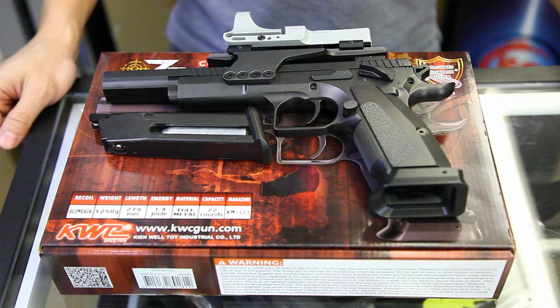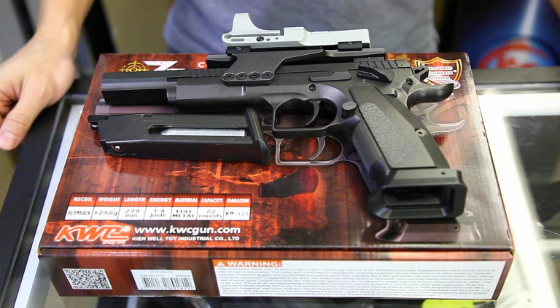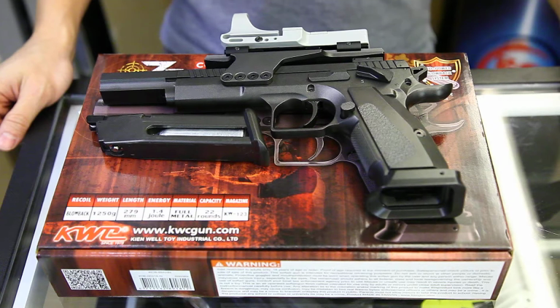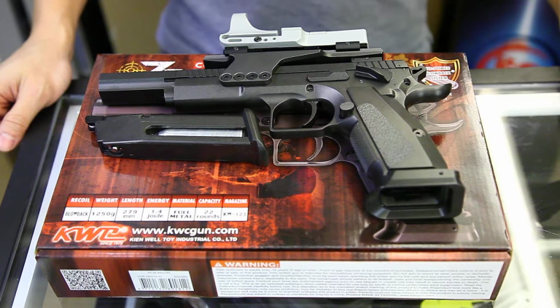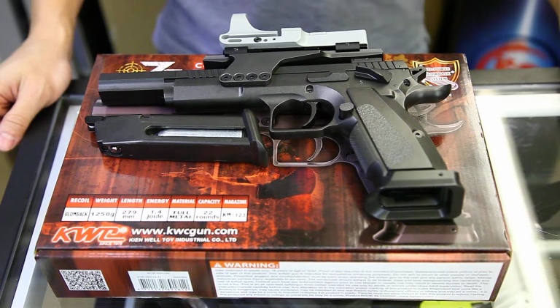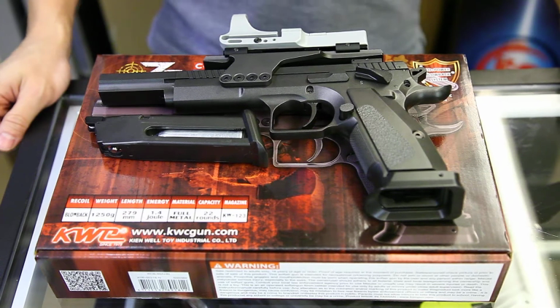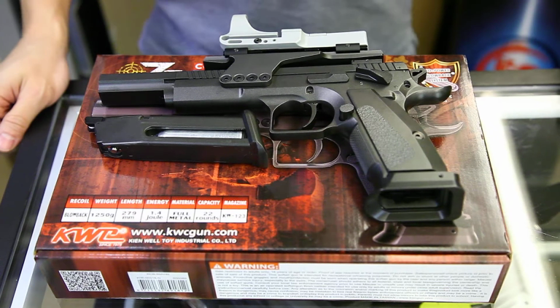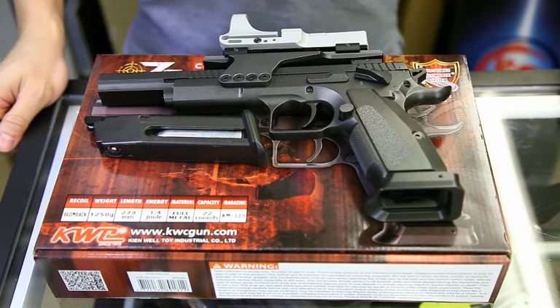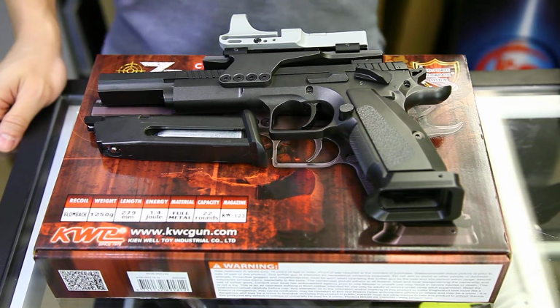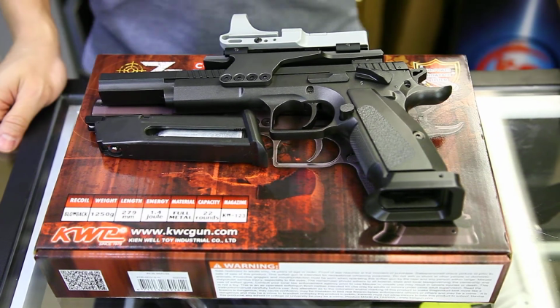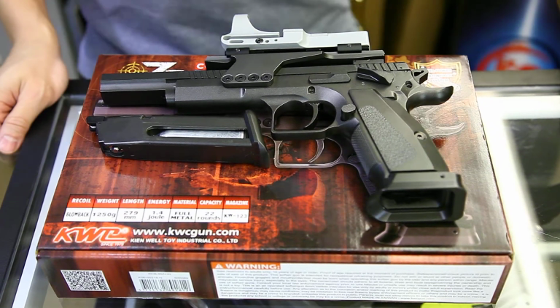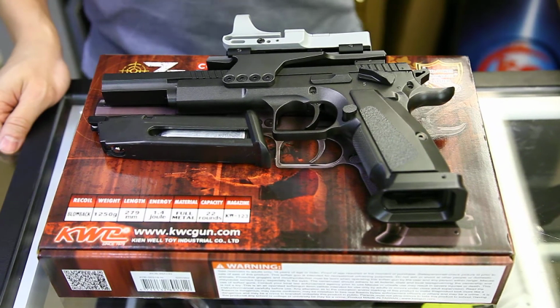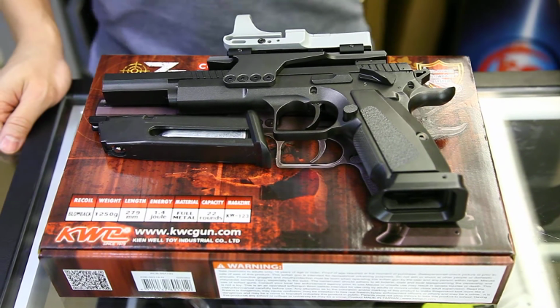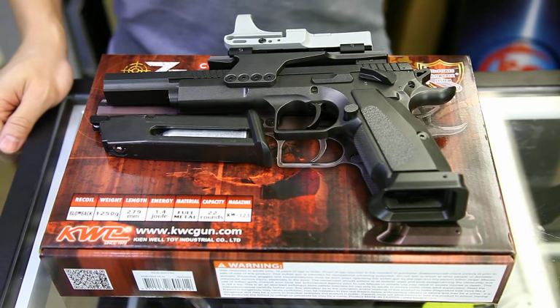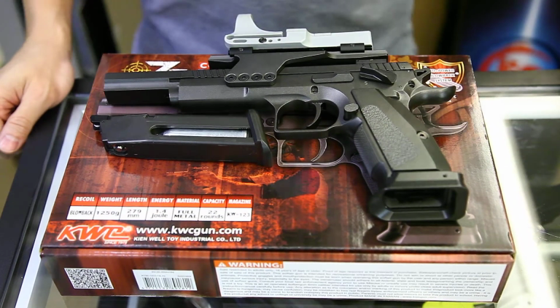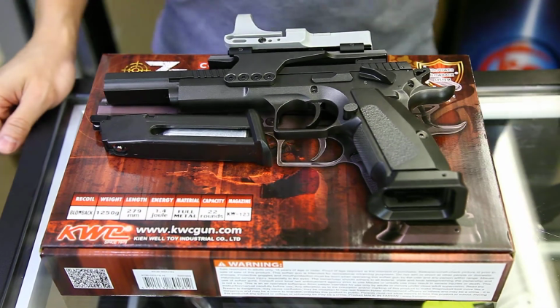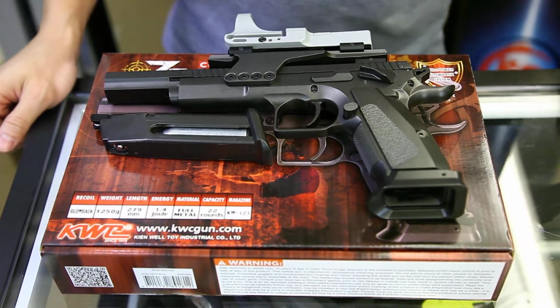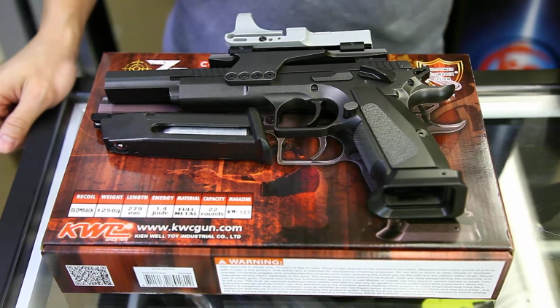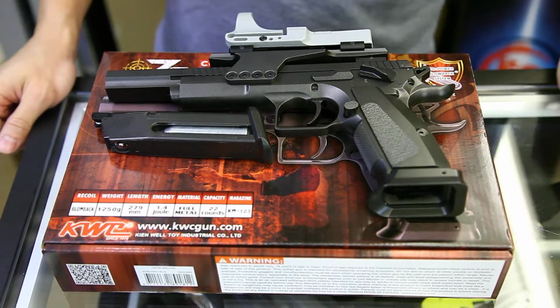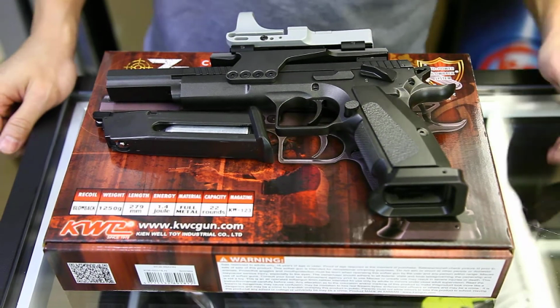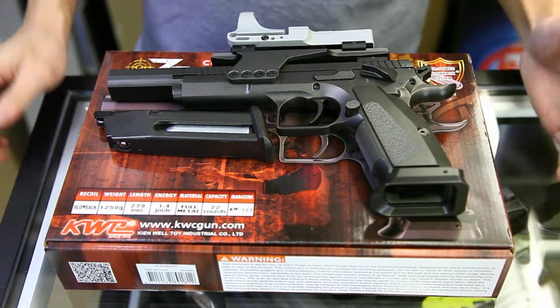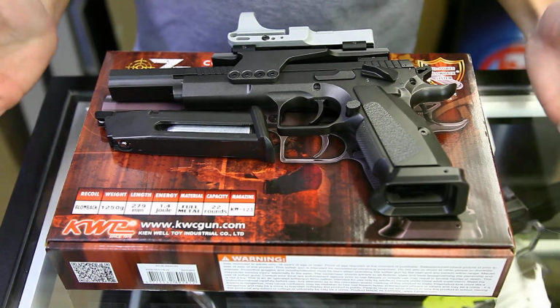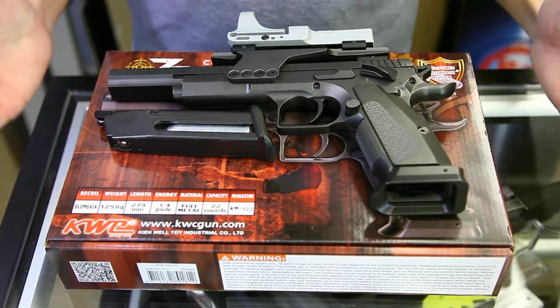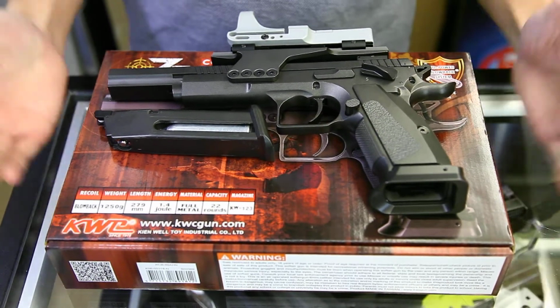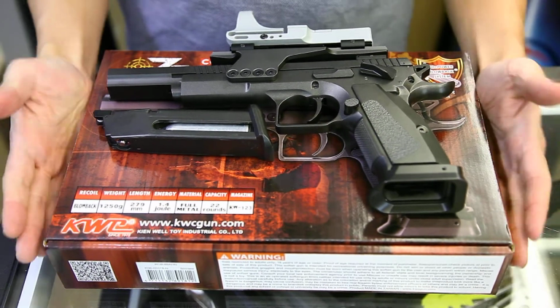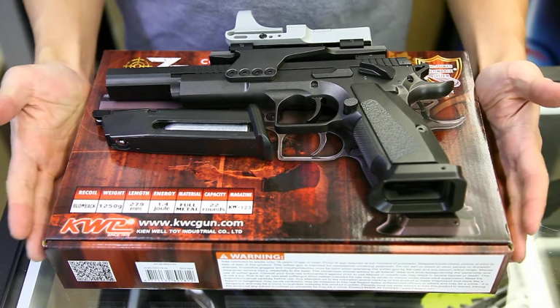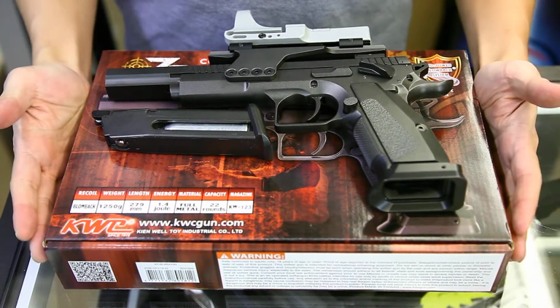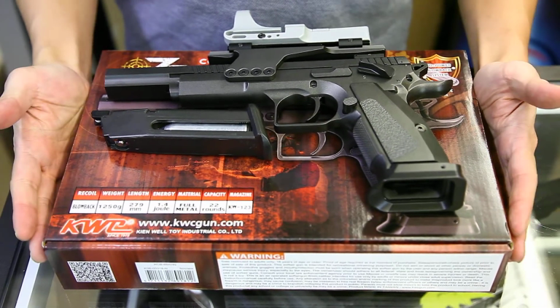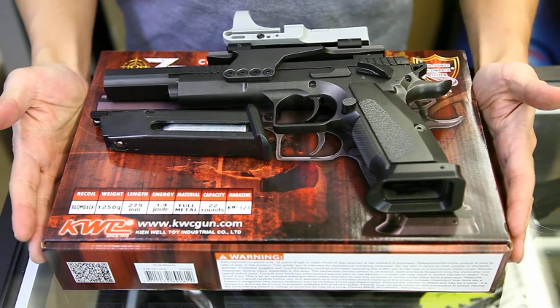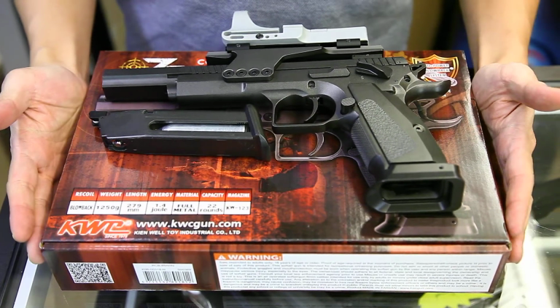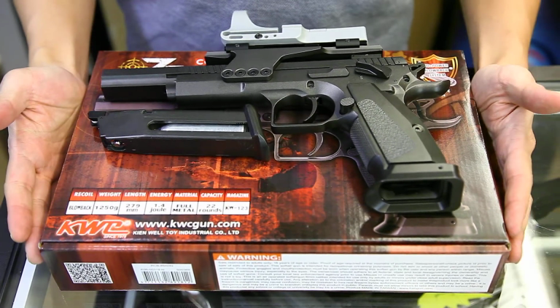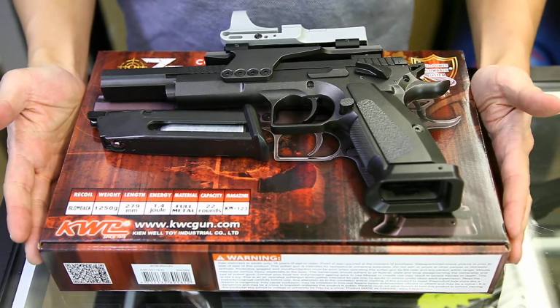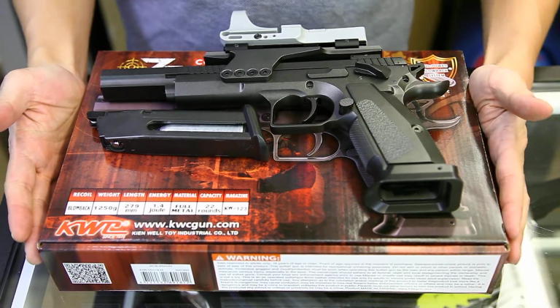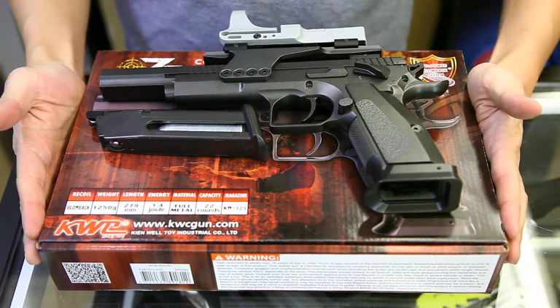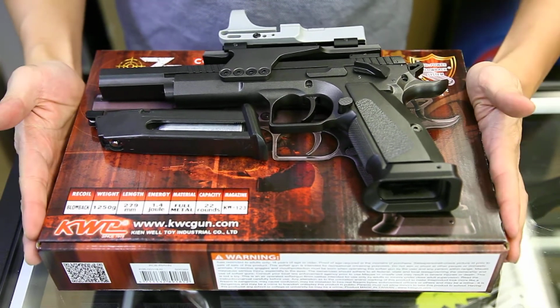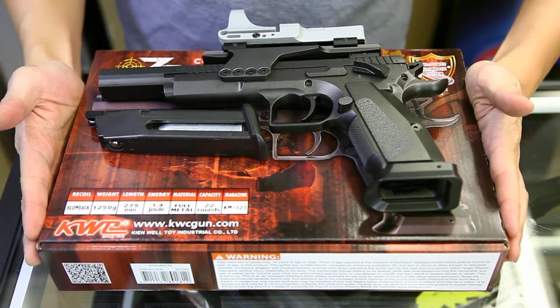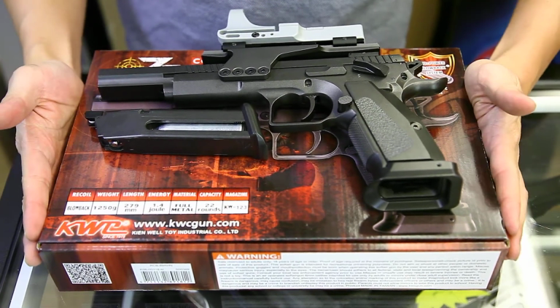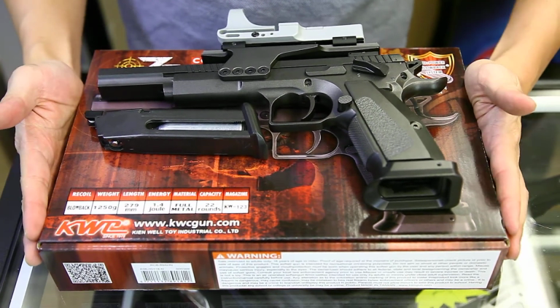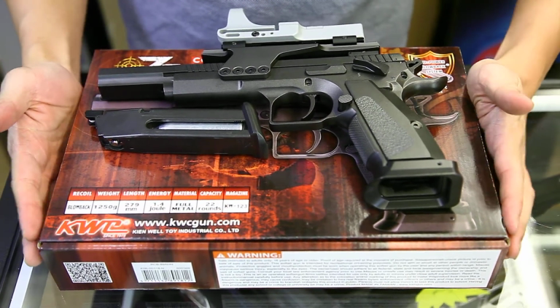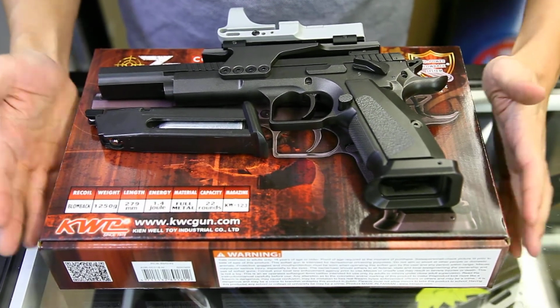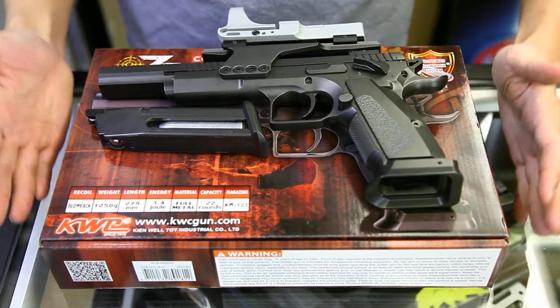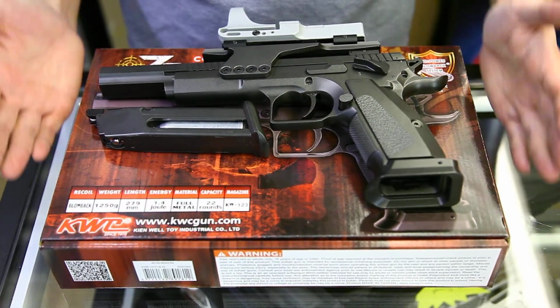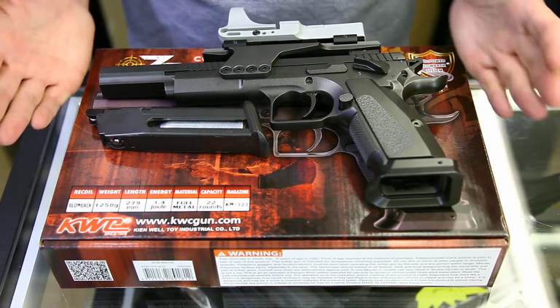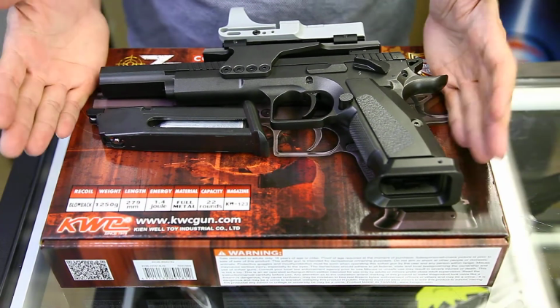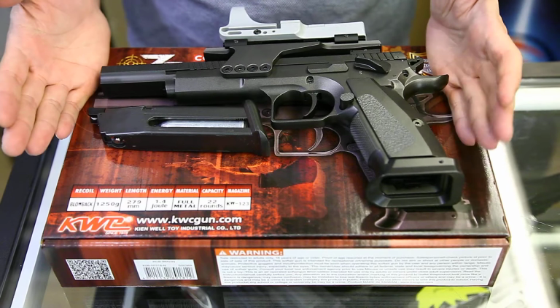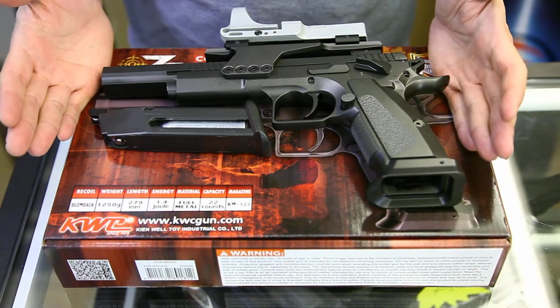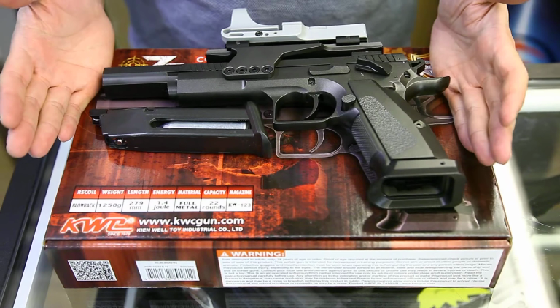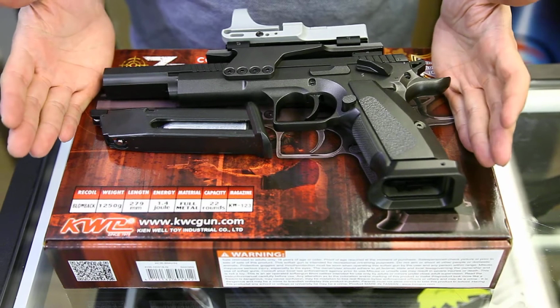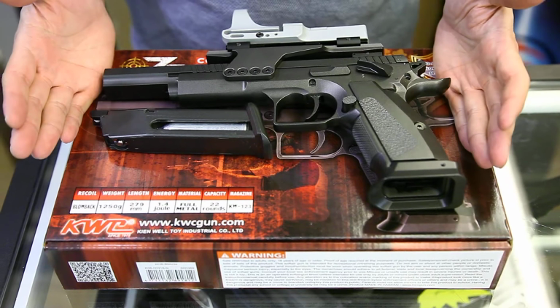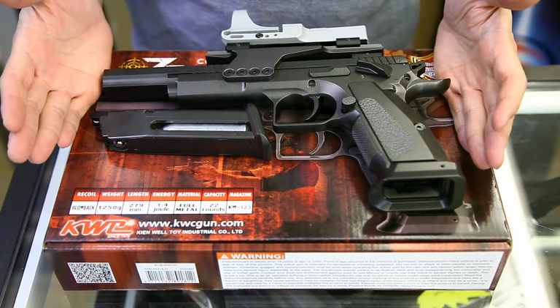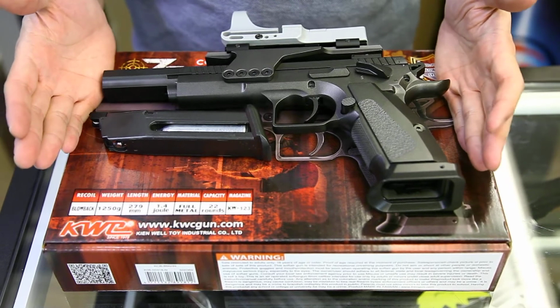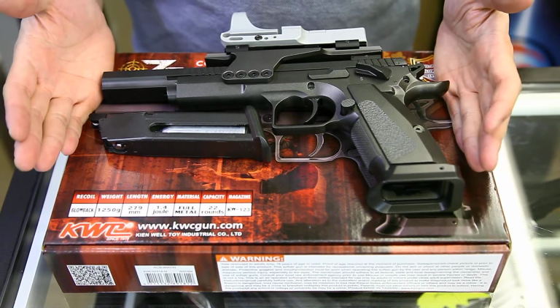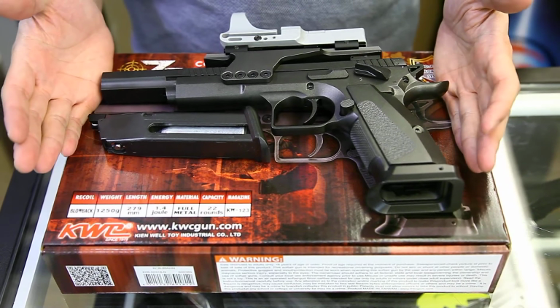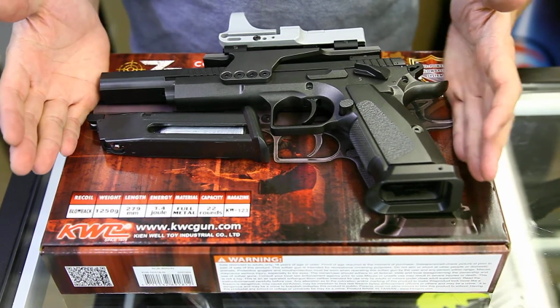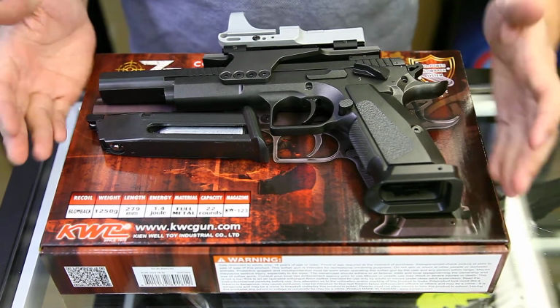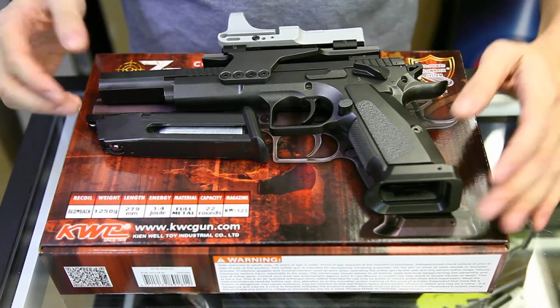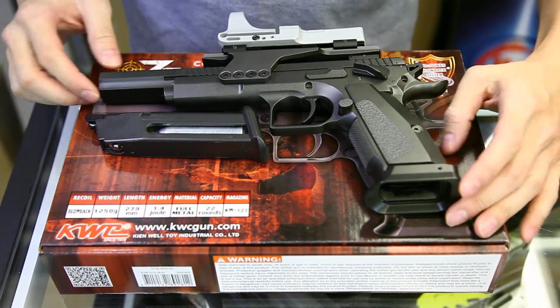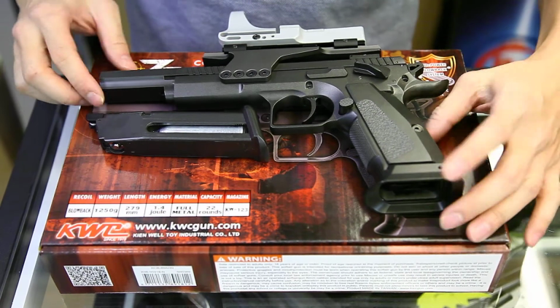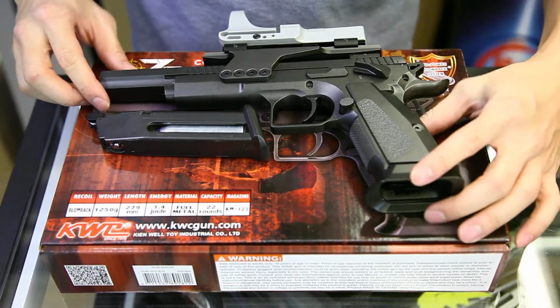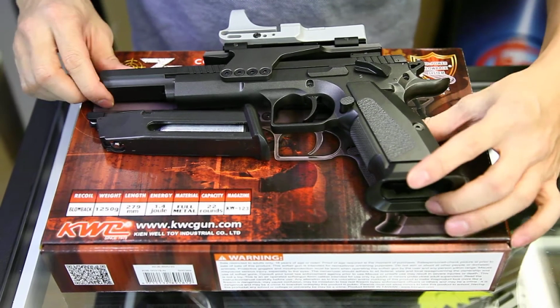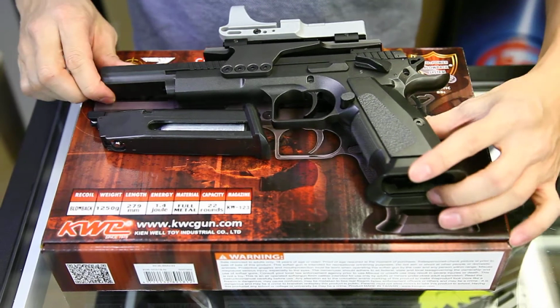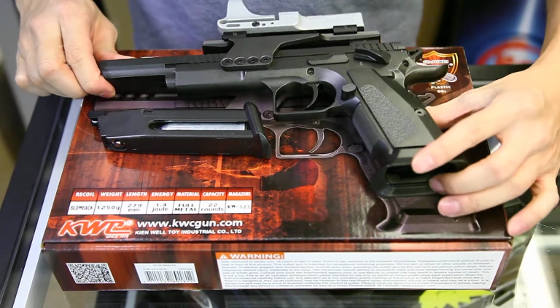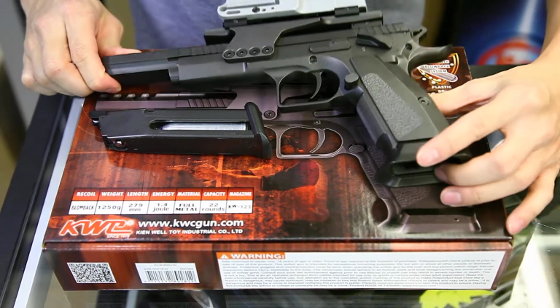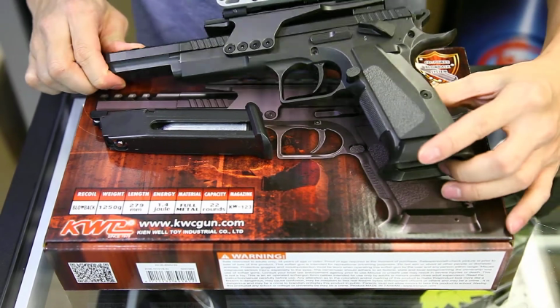Hi friends, this is Eddie from CLW. This is the KWC Tanfolio IPSC pistol.